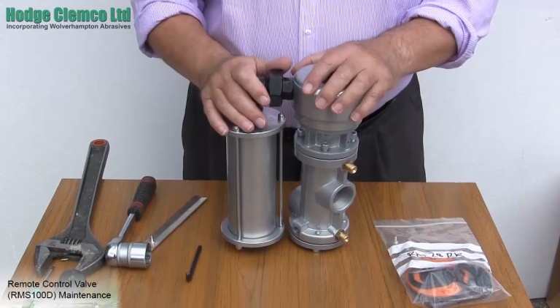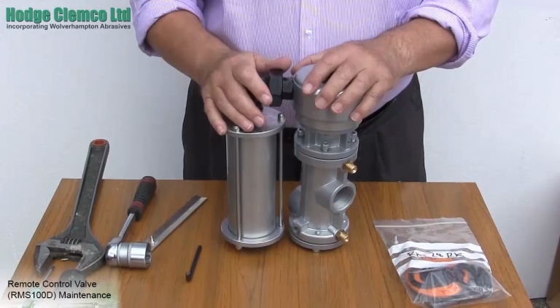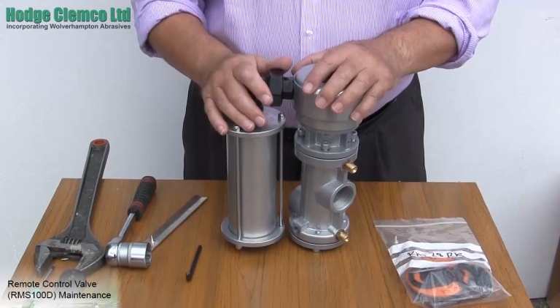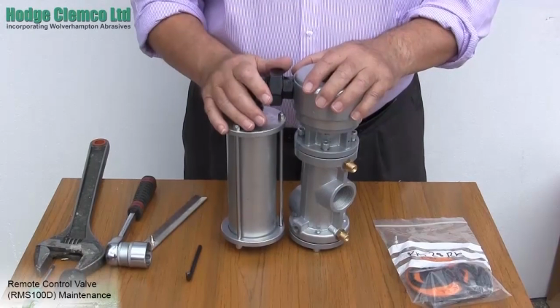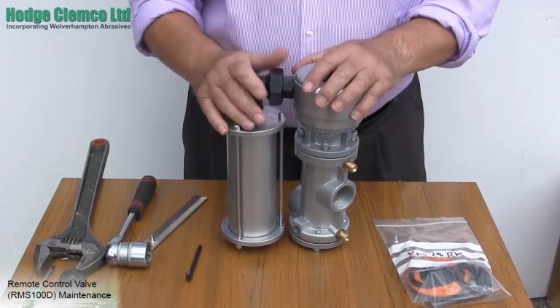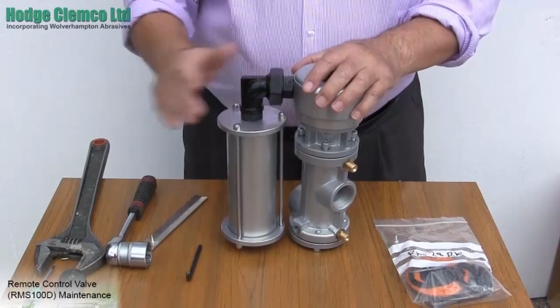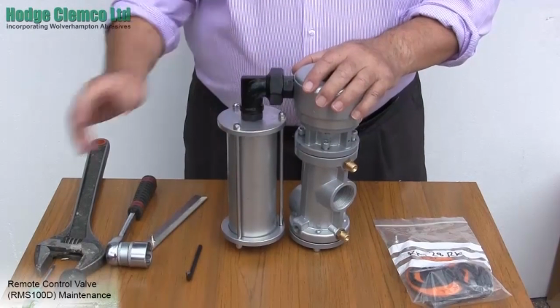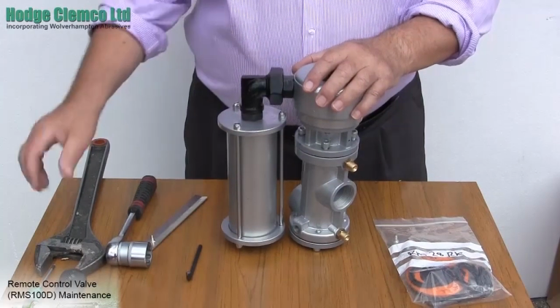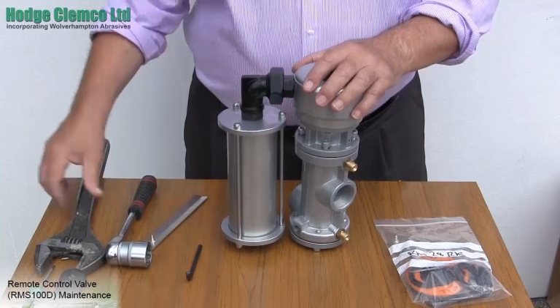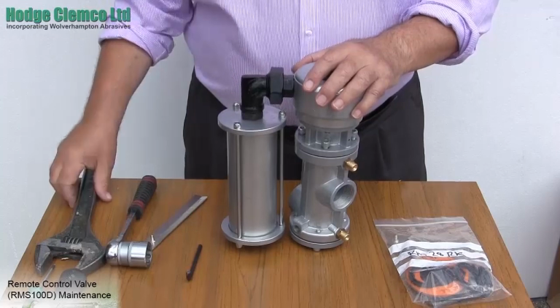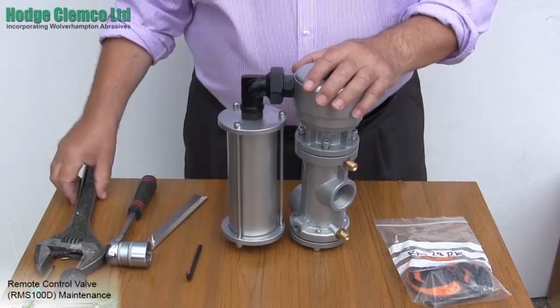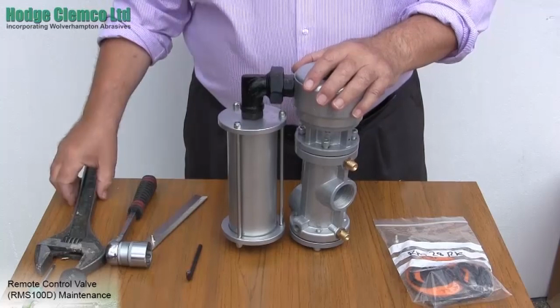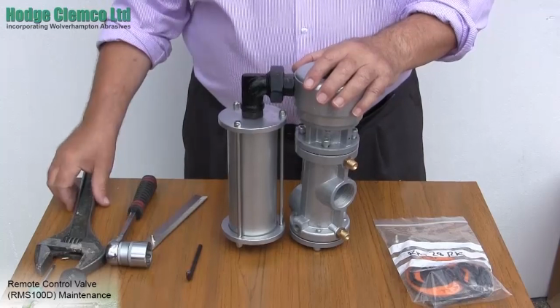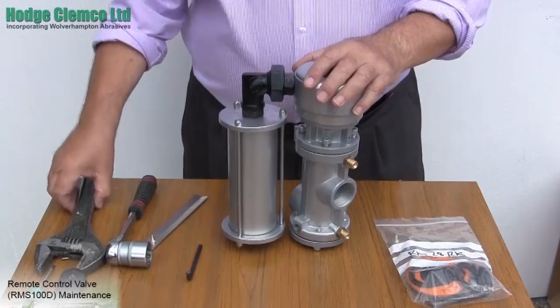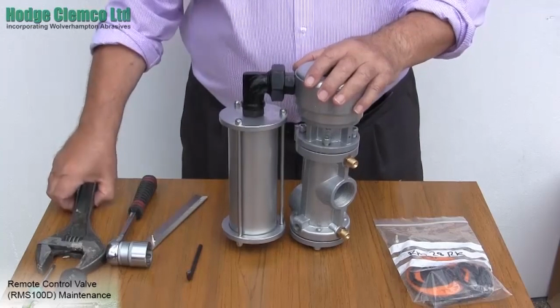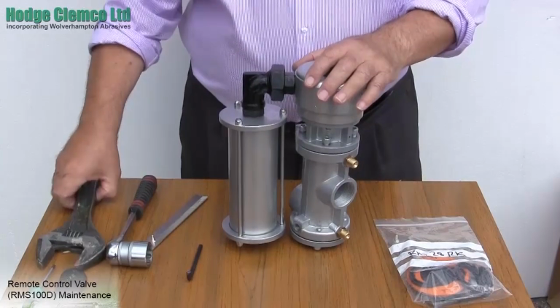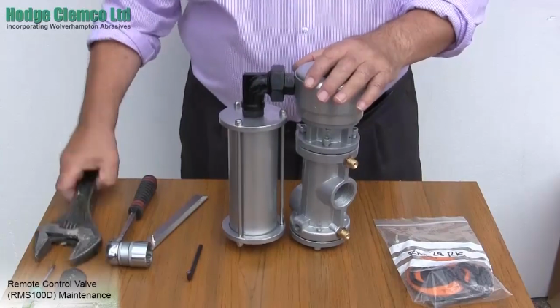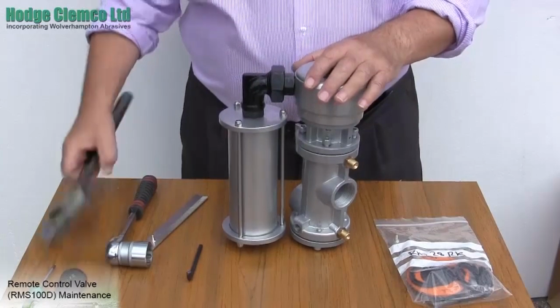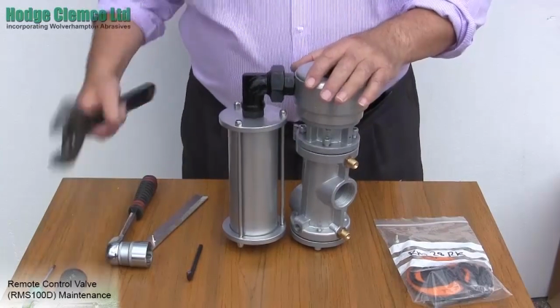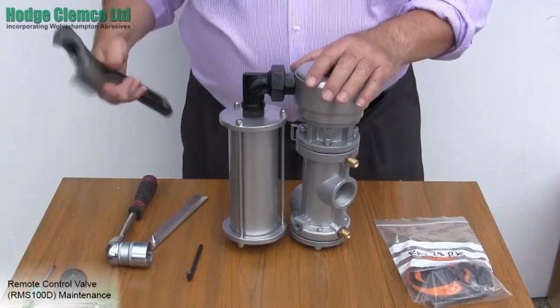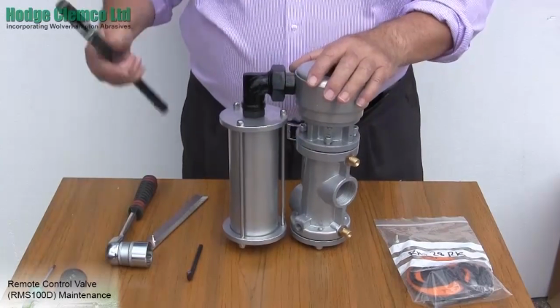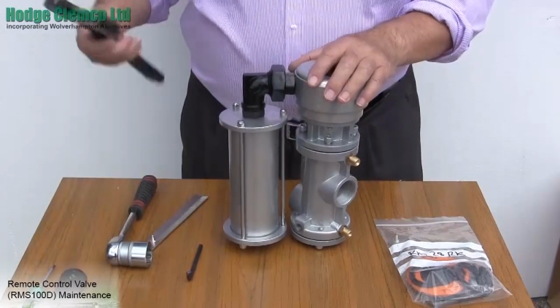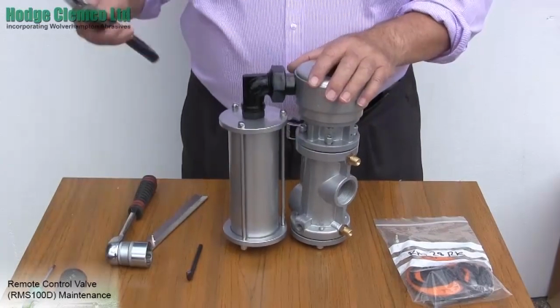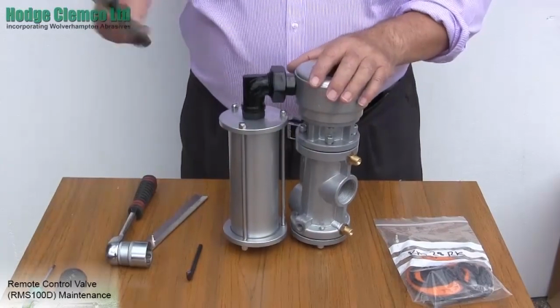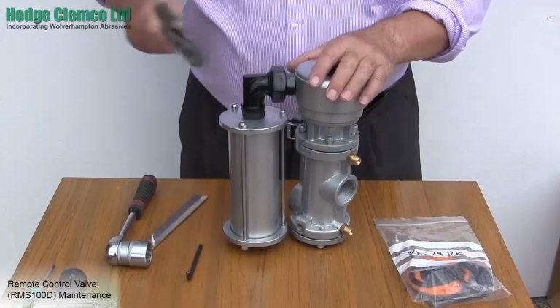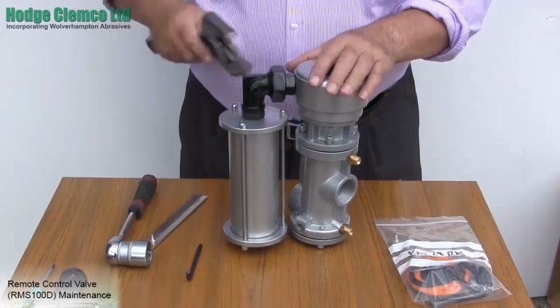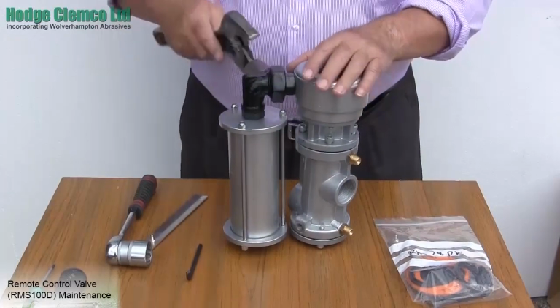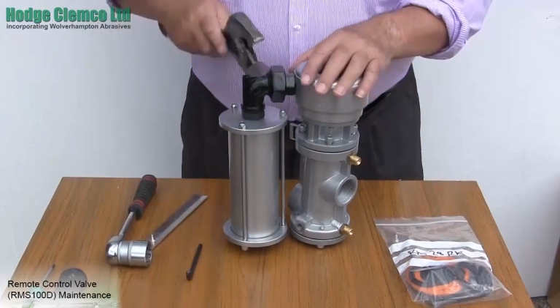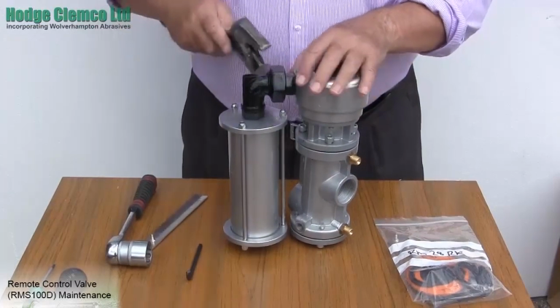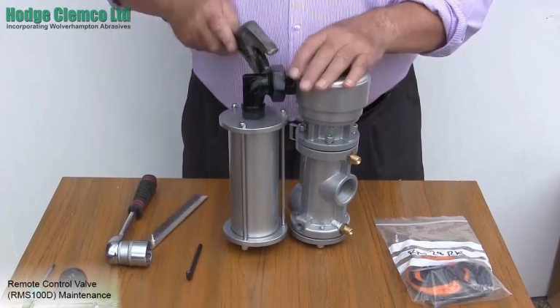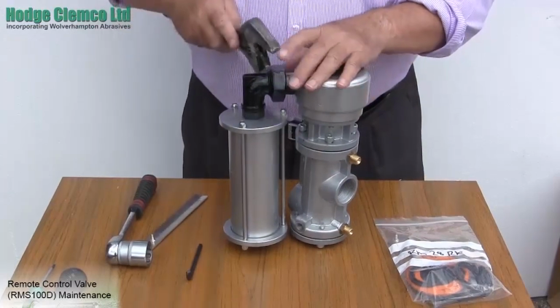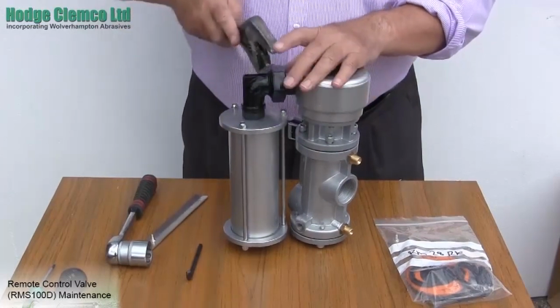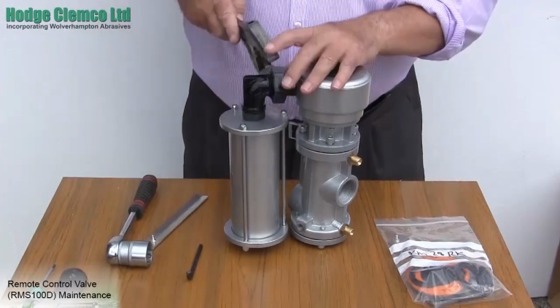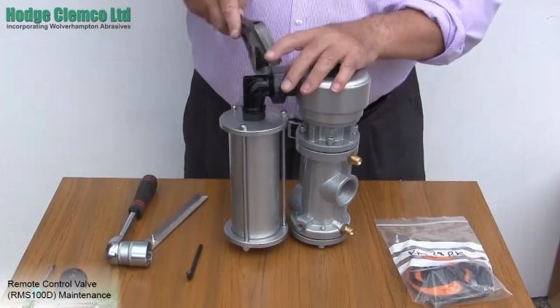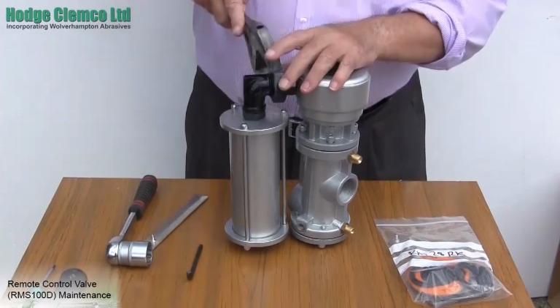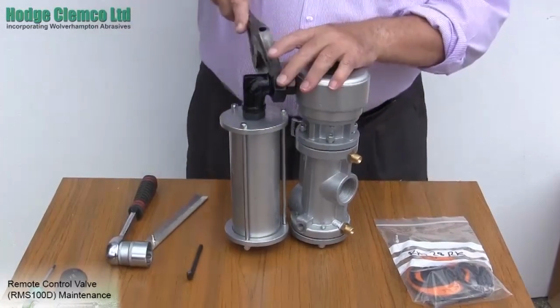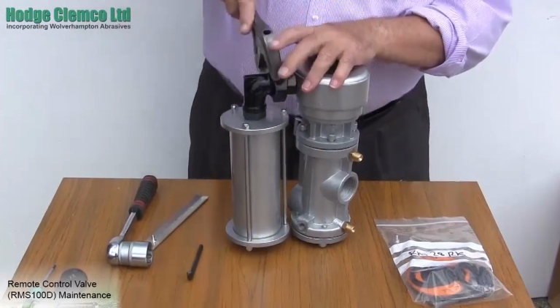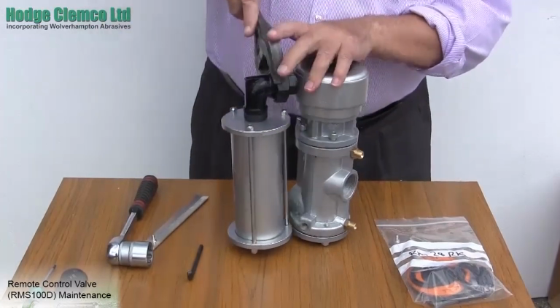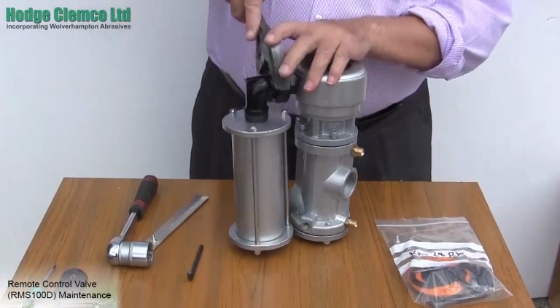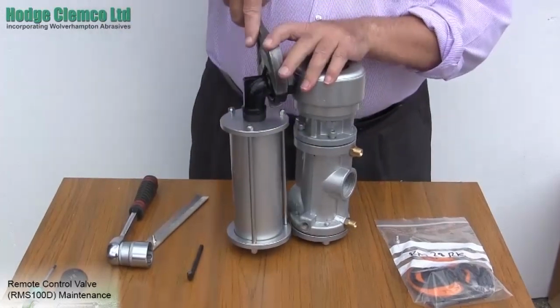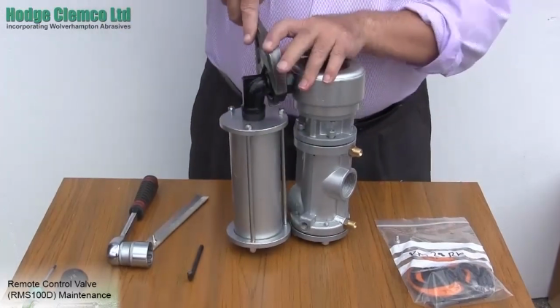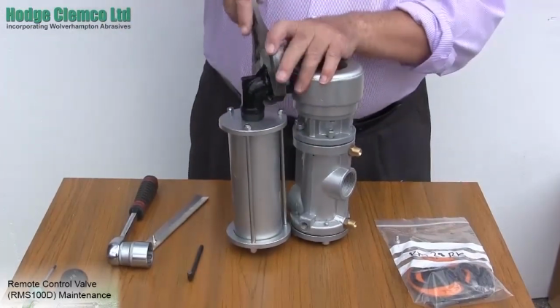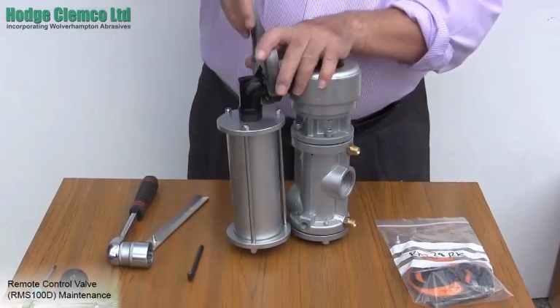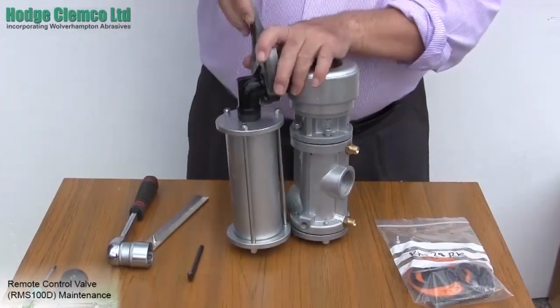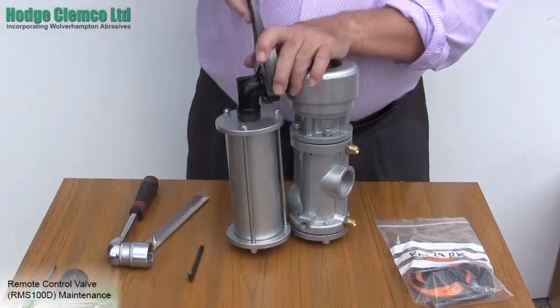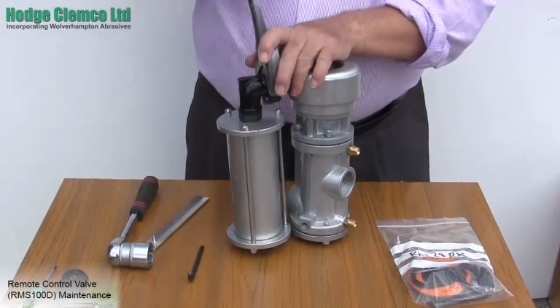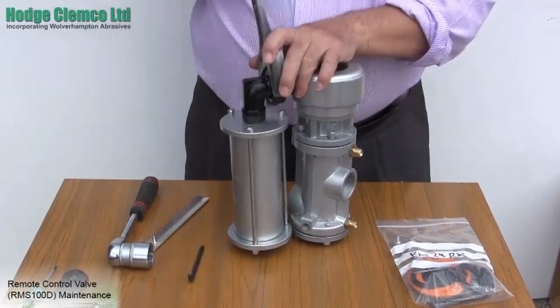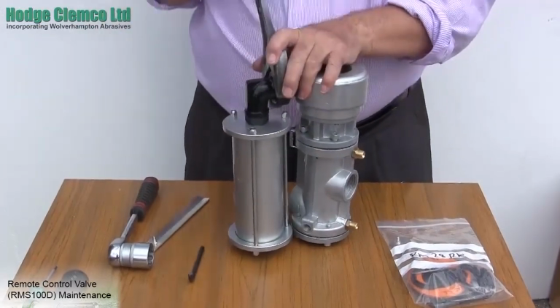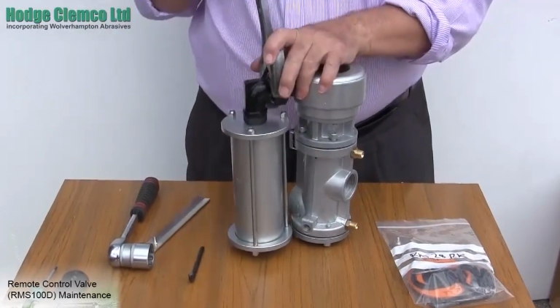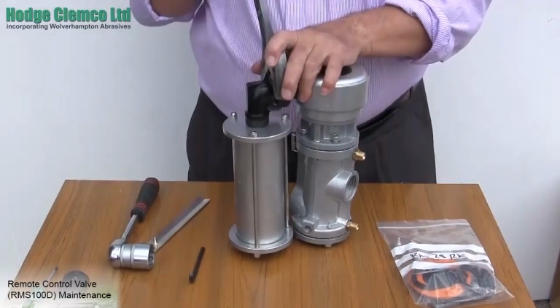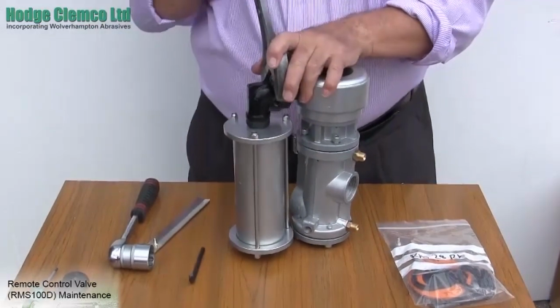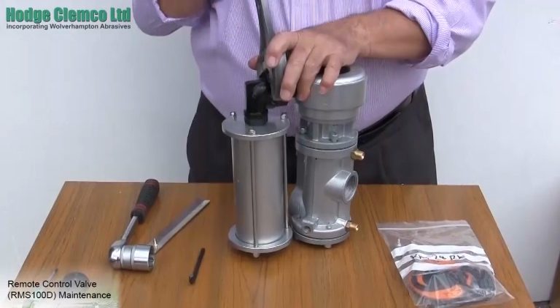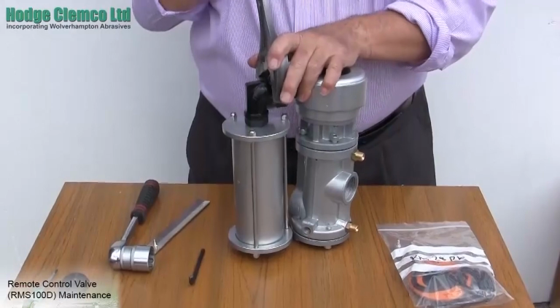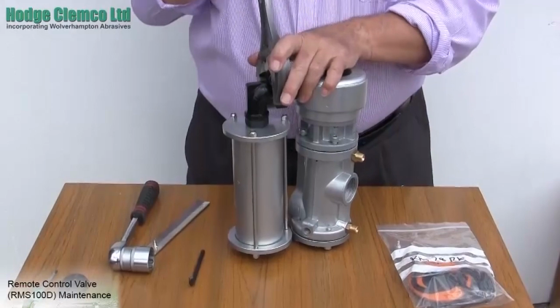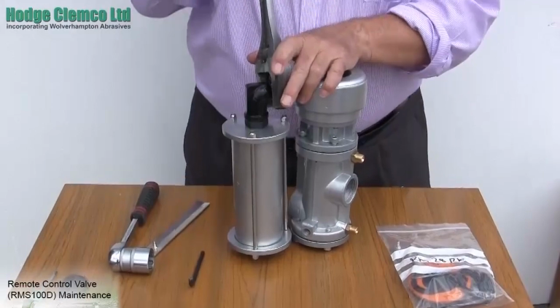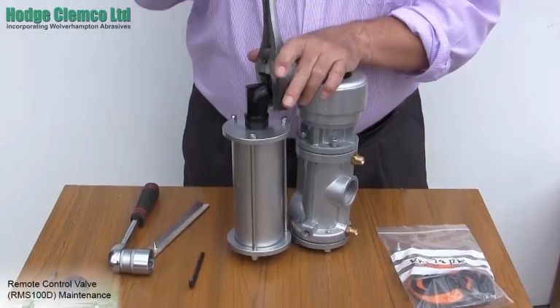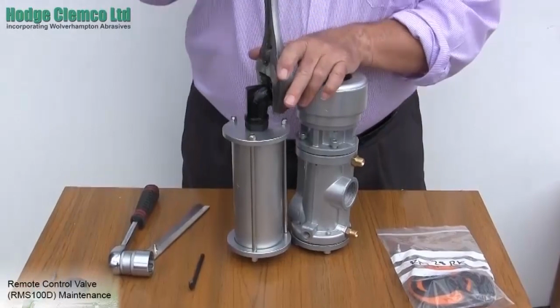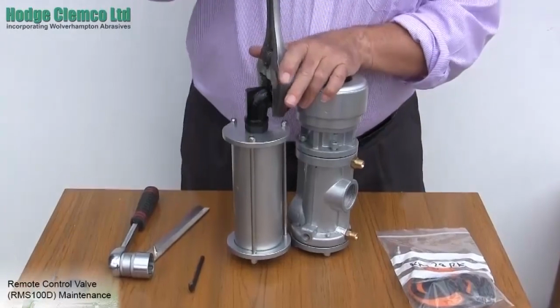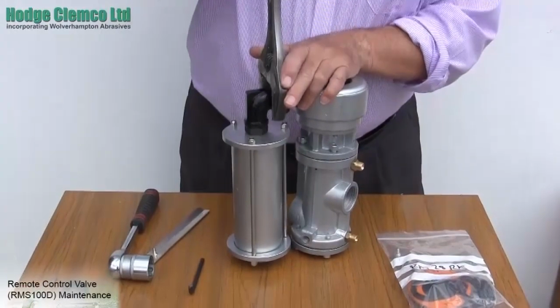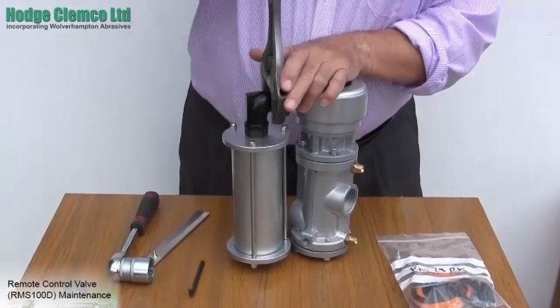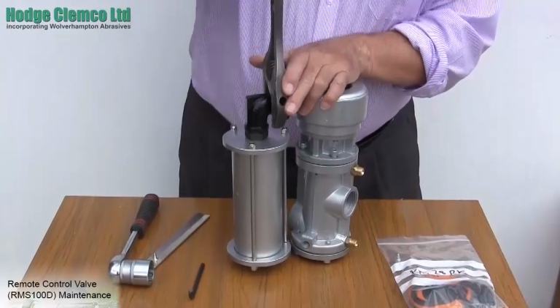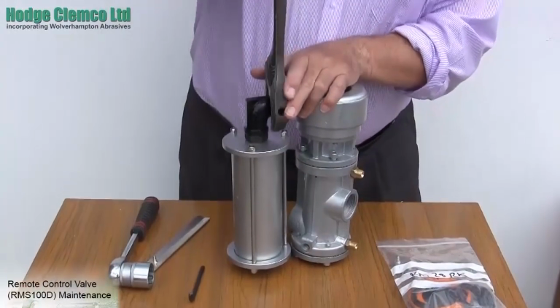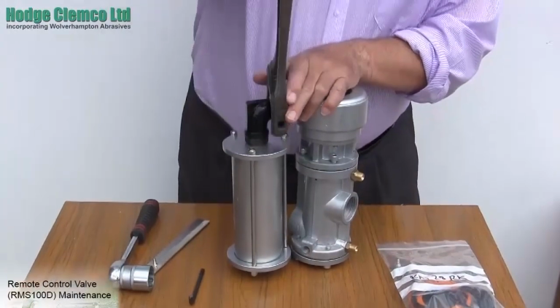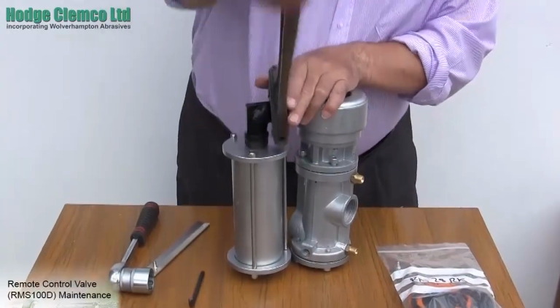Once you have removed the valve from the blast machine, take it to the bench where it is easy to work. The first thing to do is to remove the silencer.